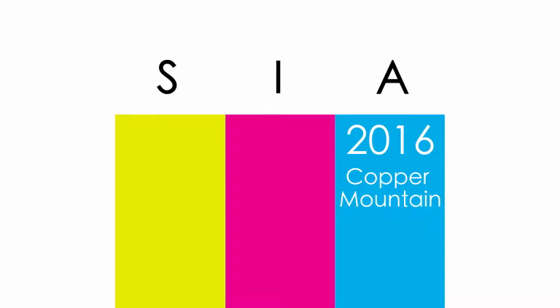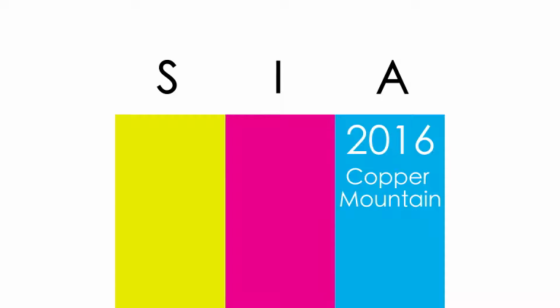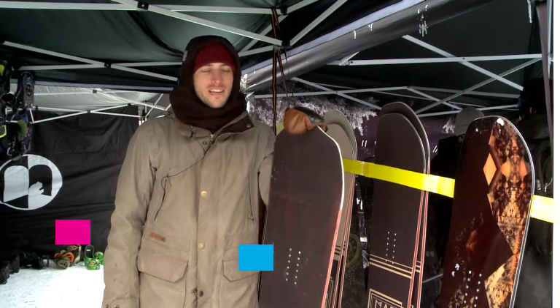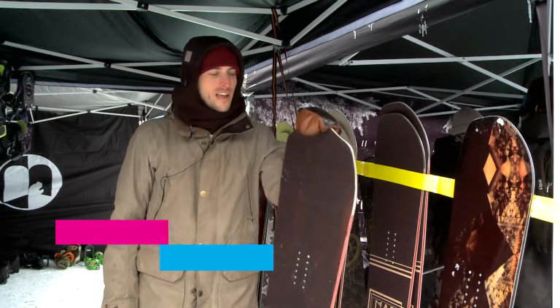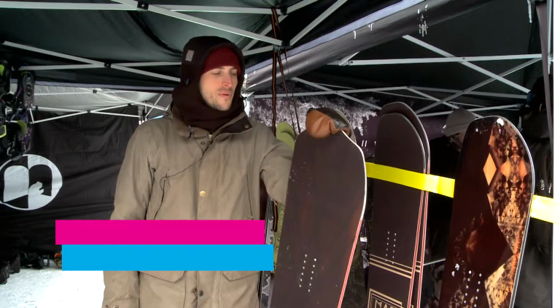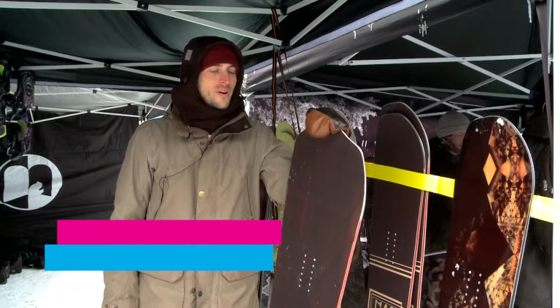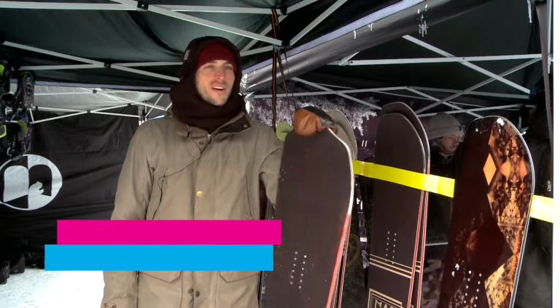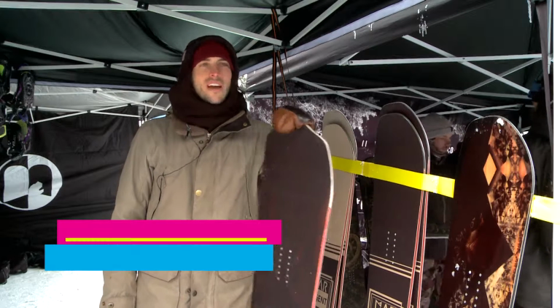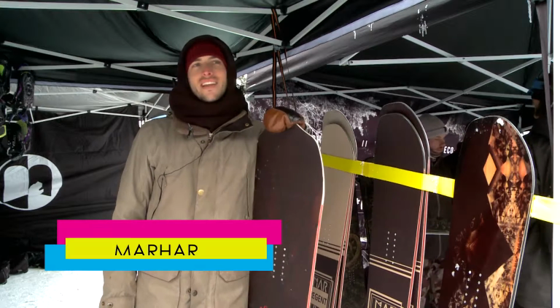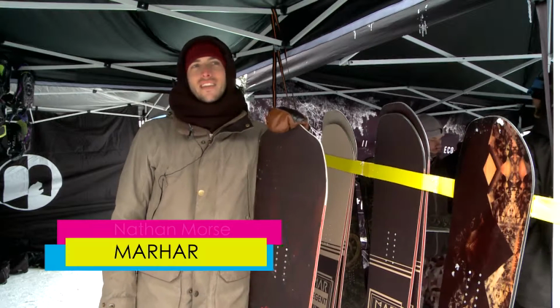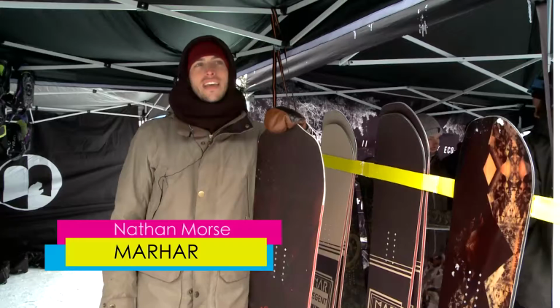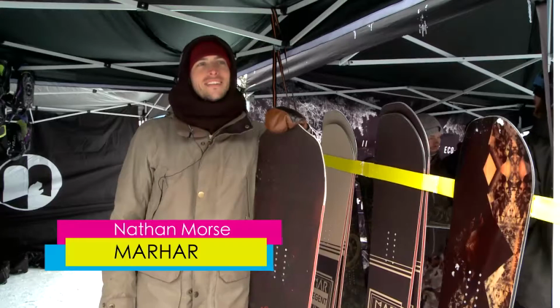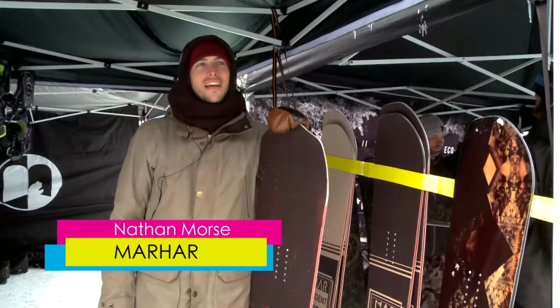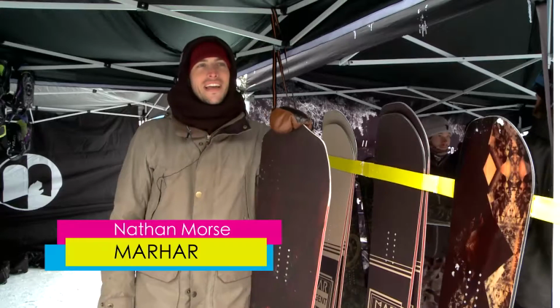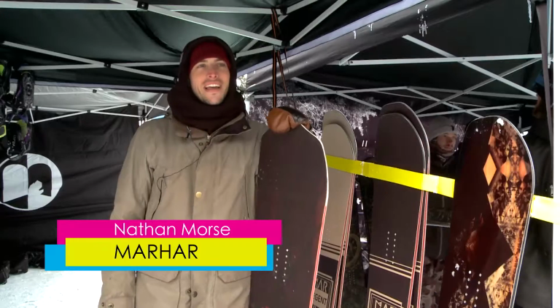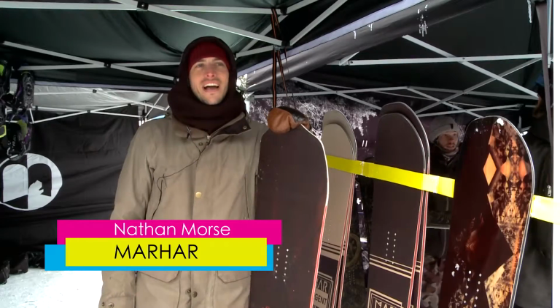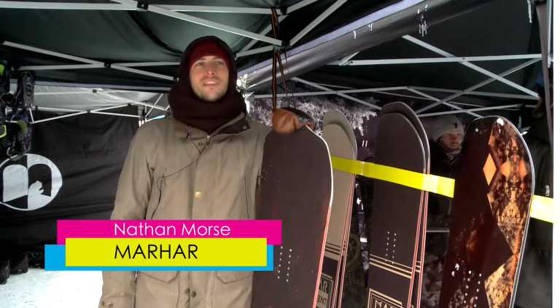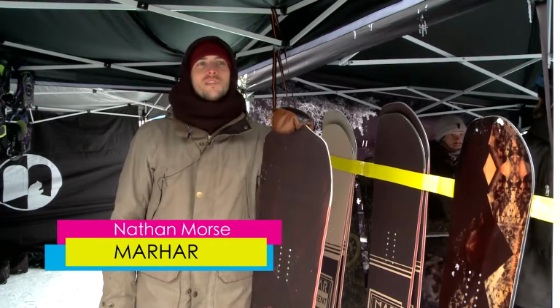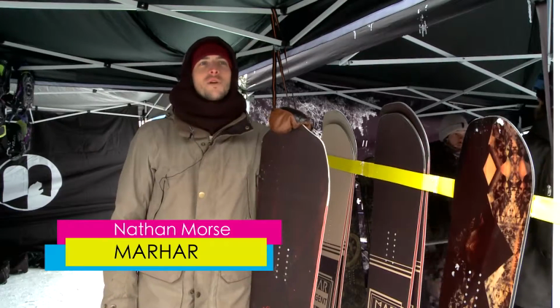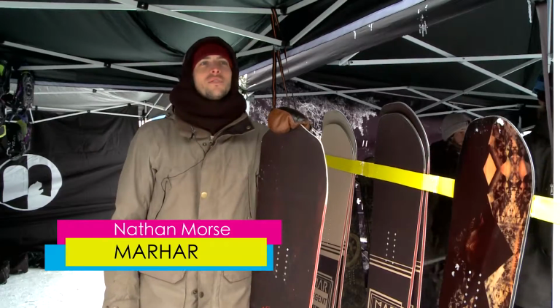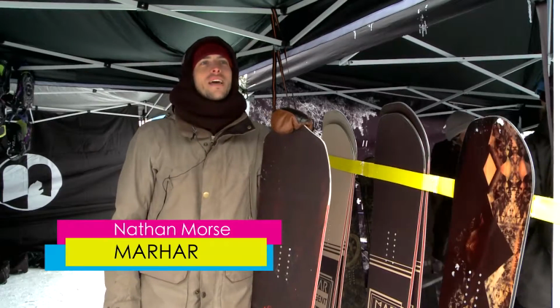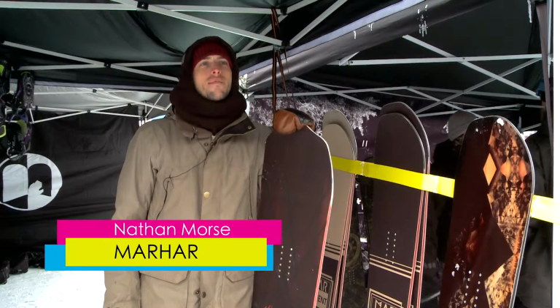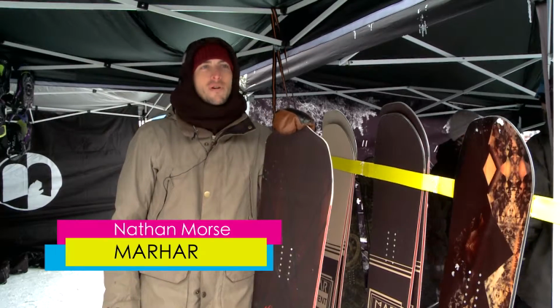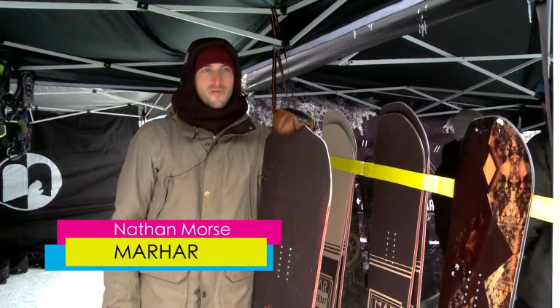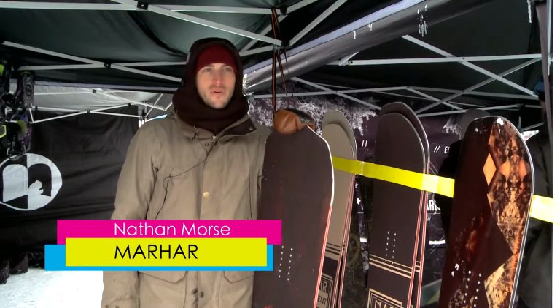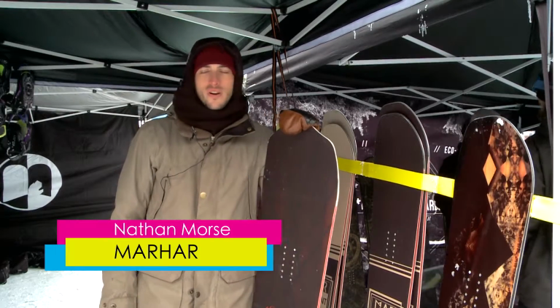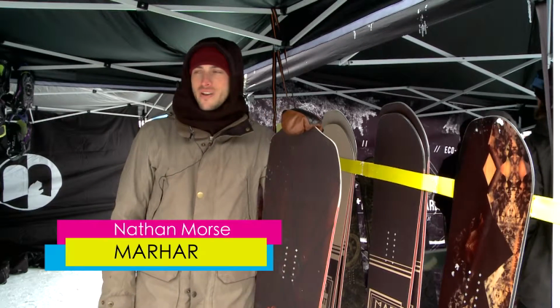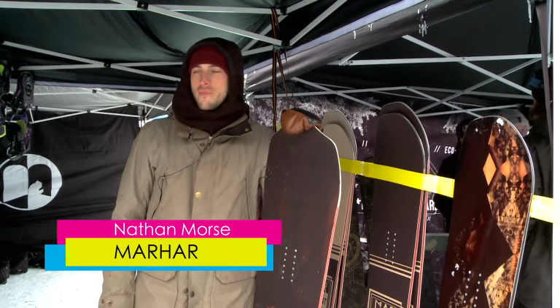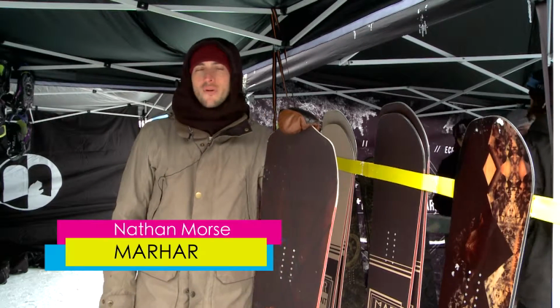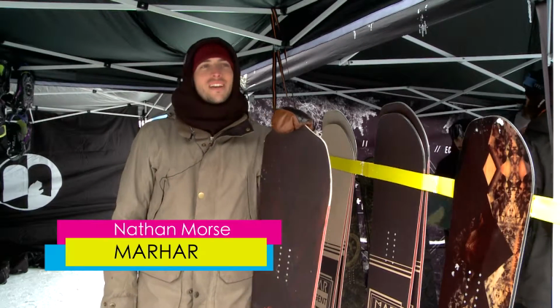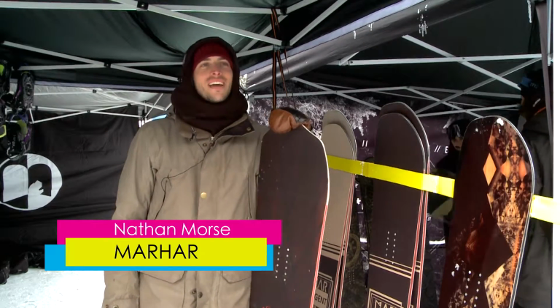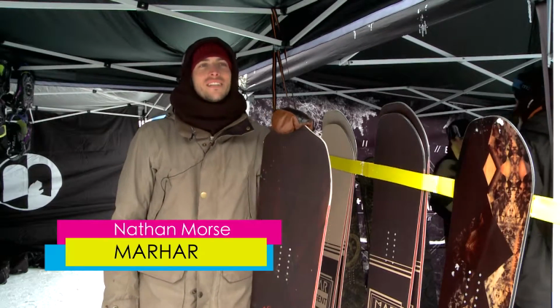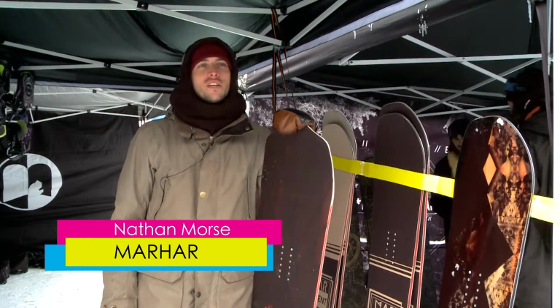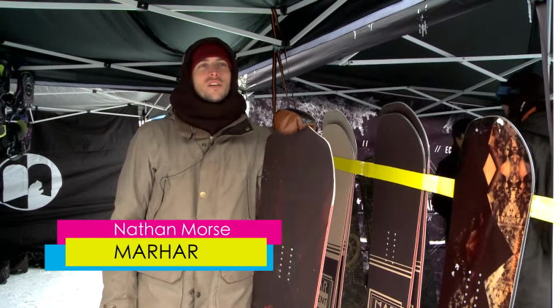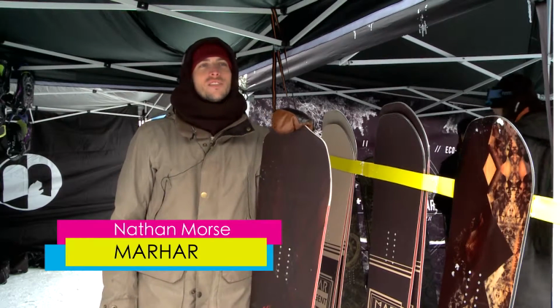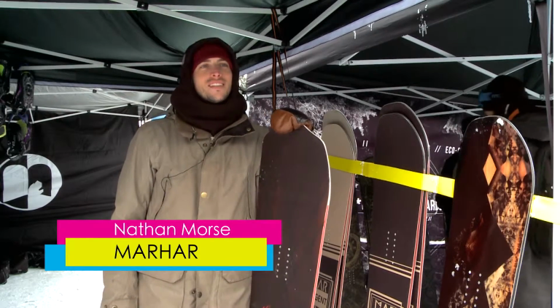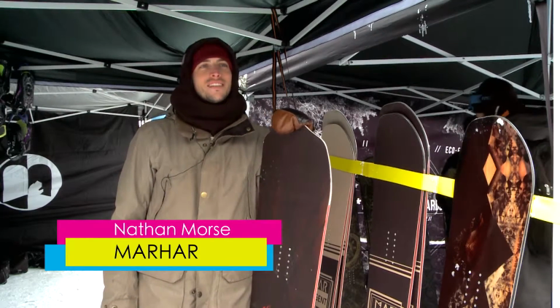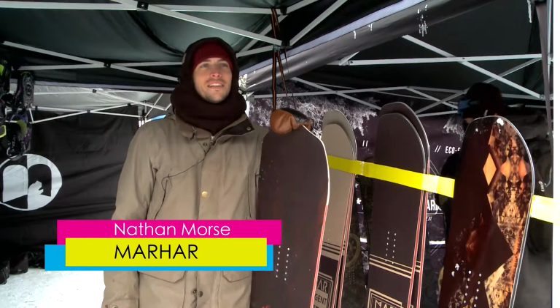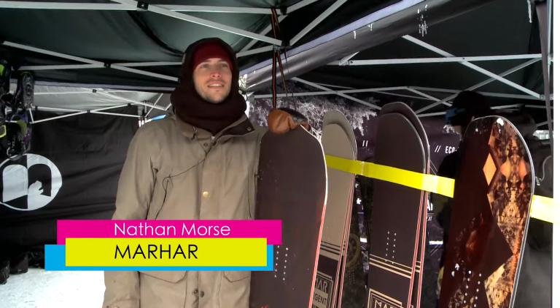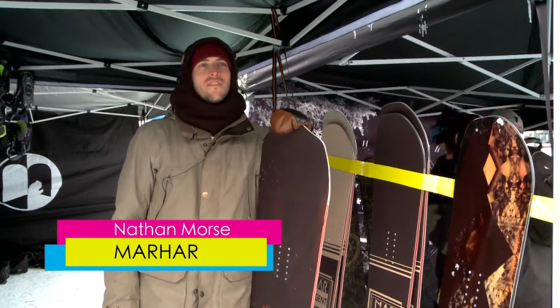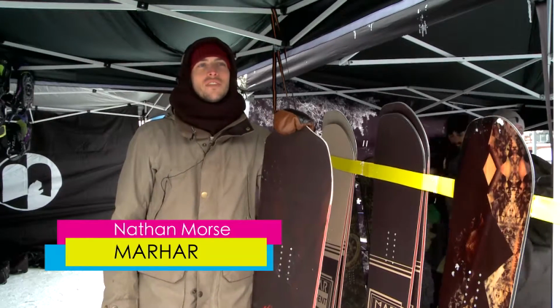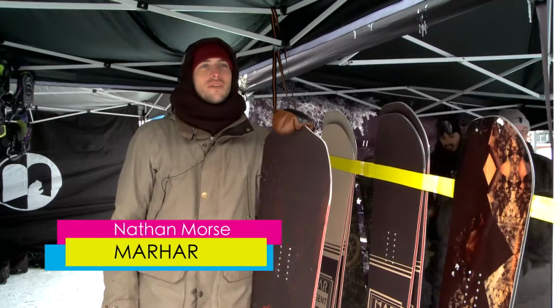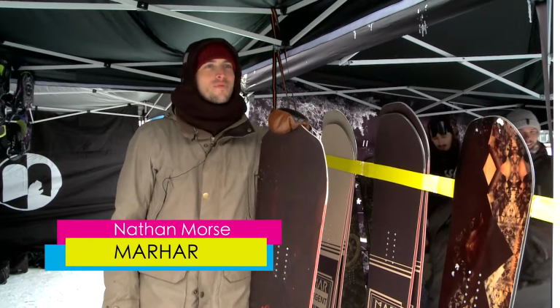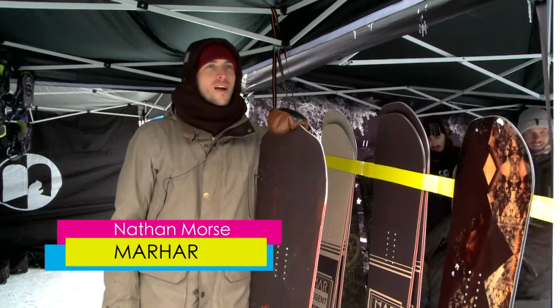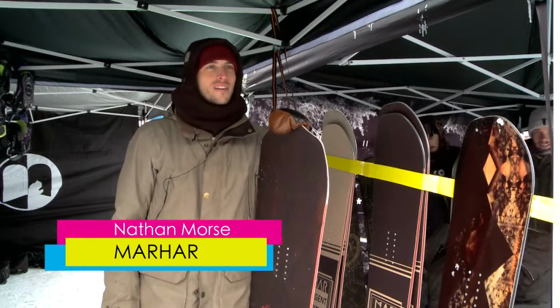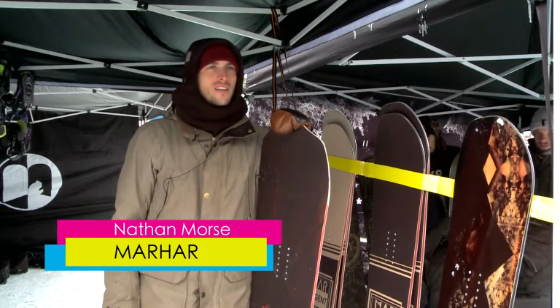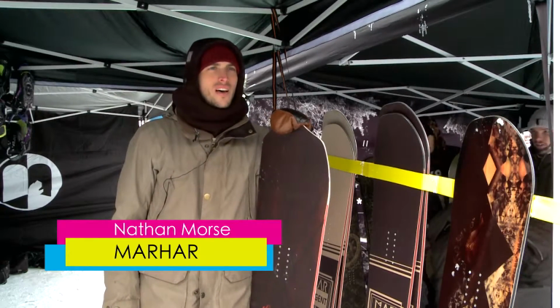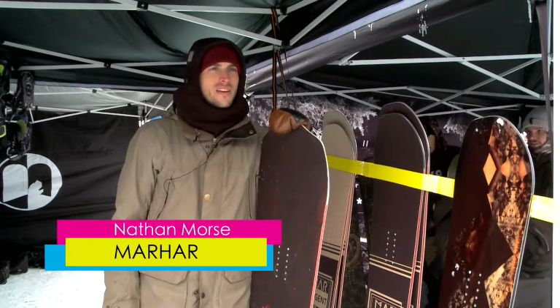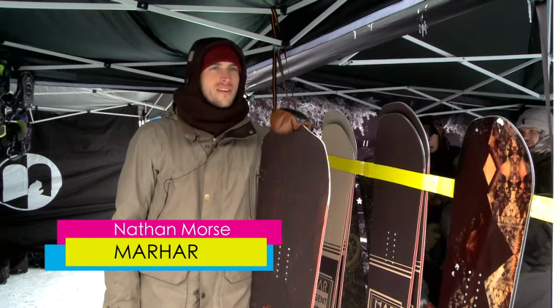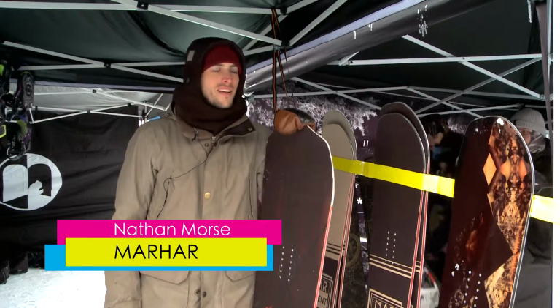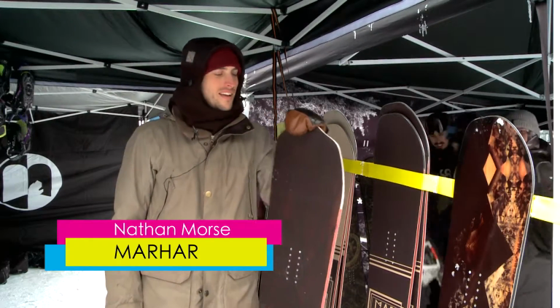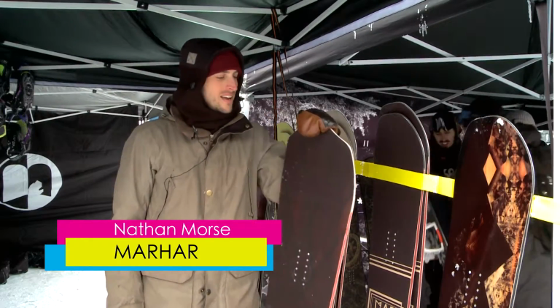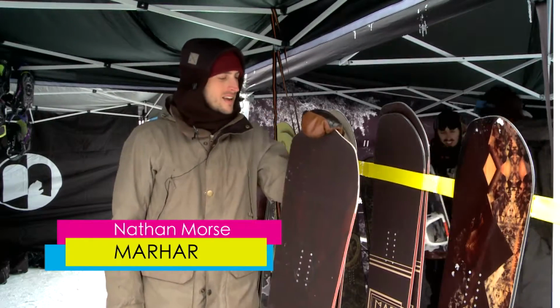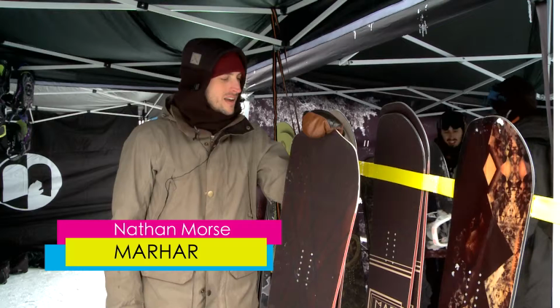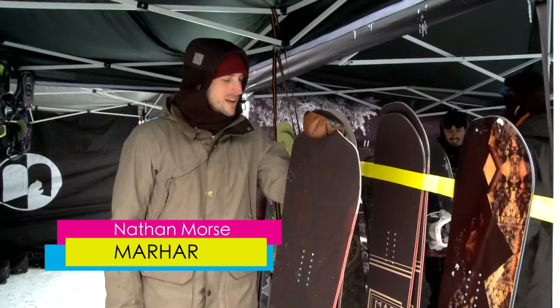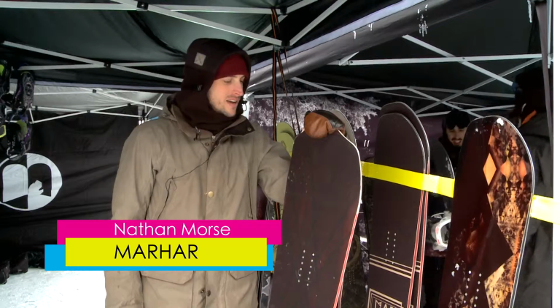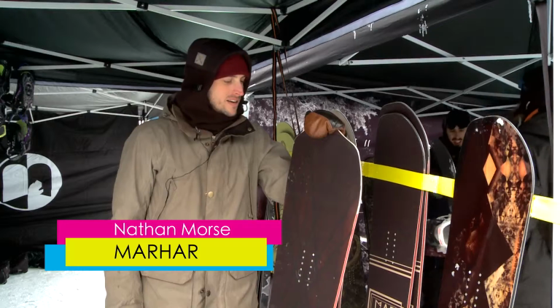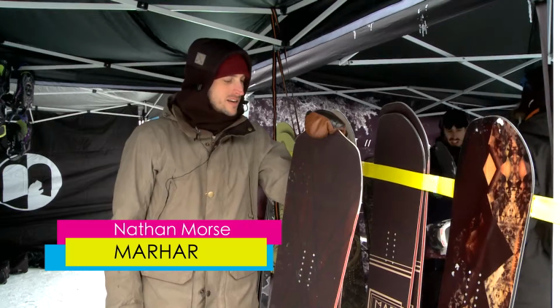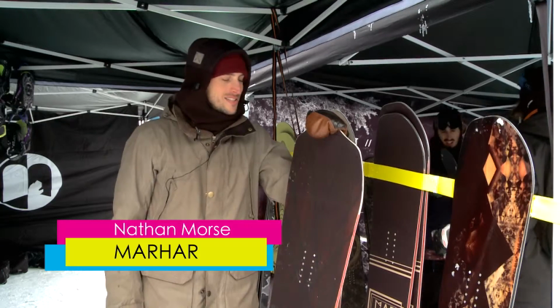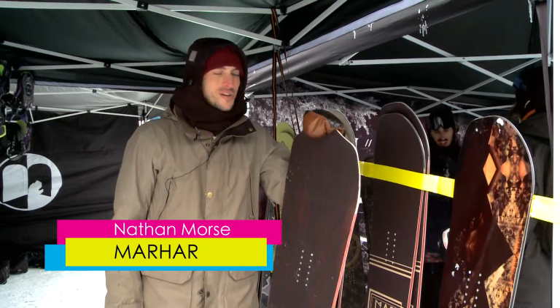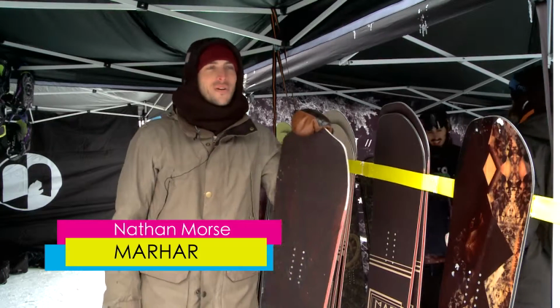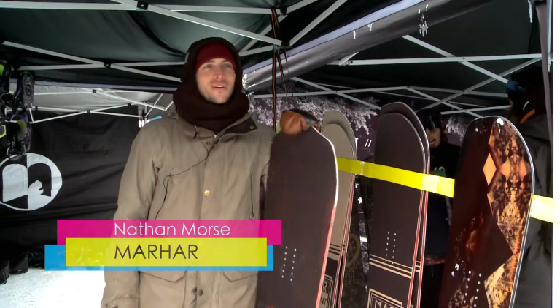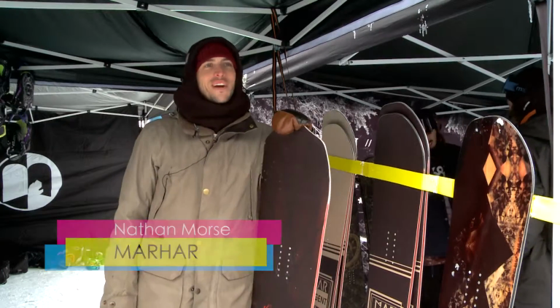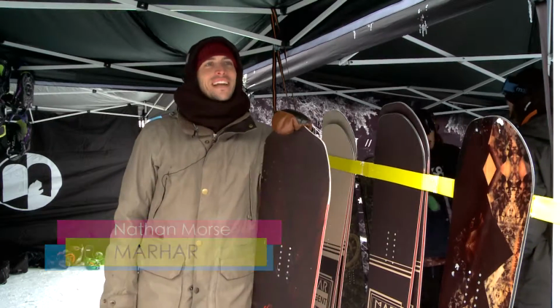Today we are at the SIA On Snow demo. We are demoing next year's 16/17 product line and it's going great.